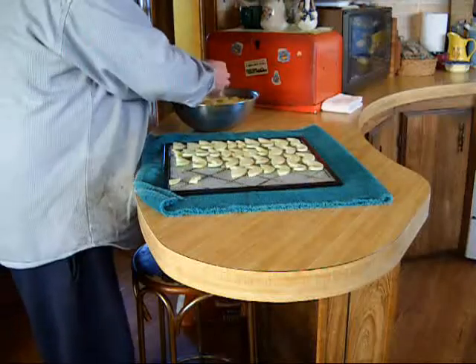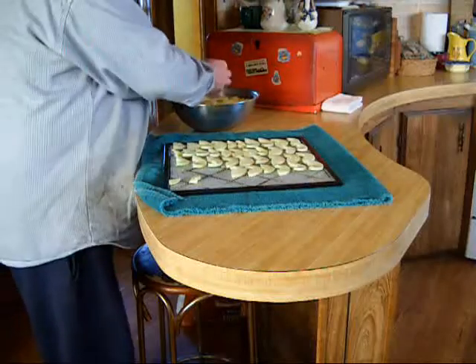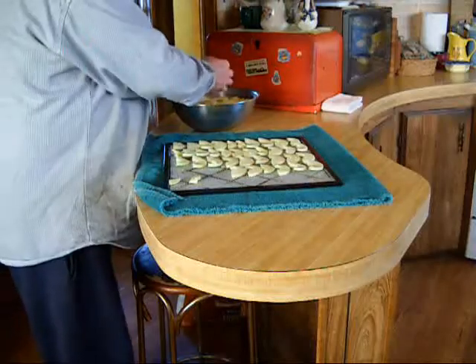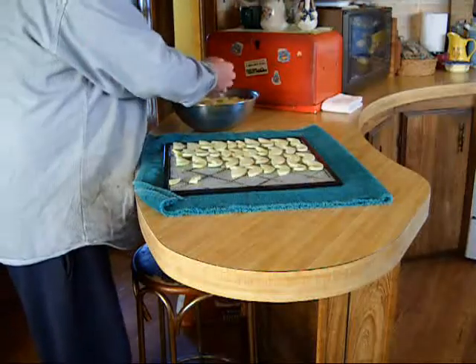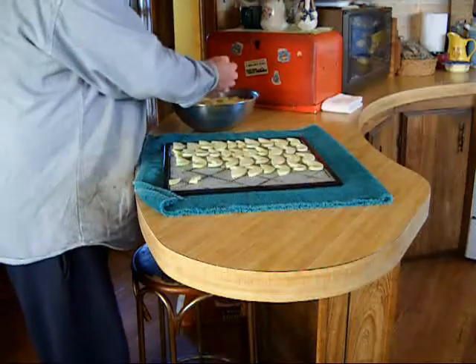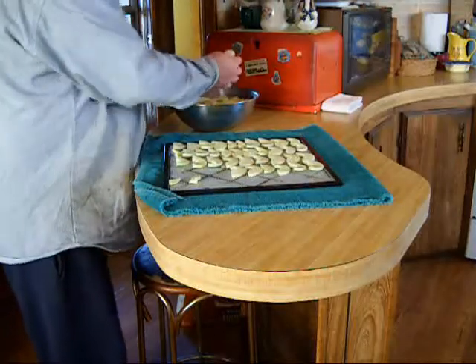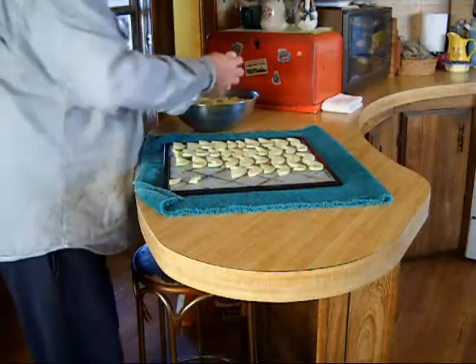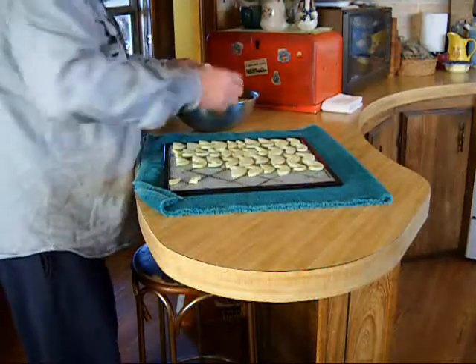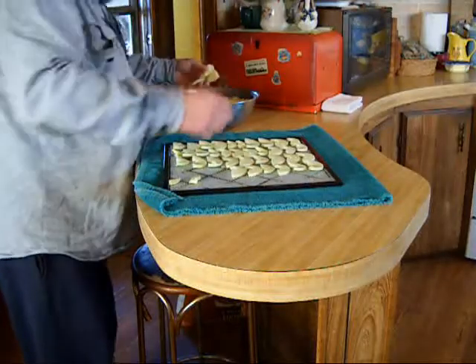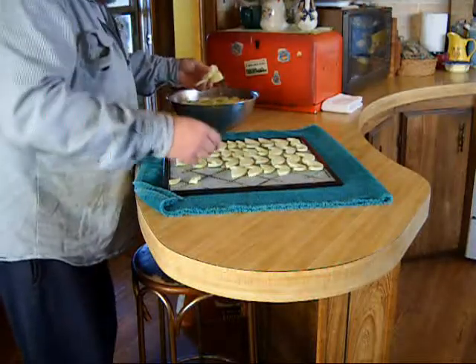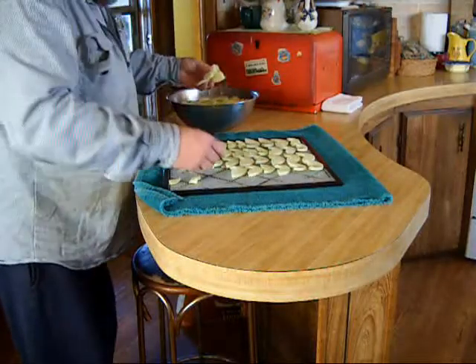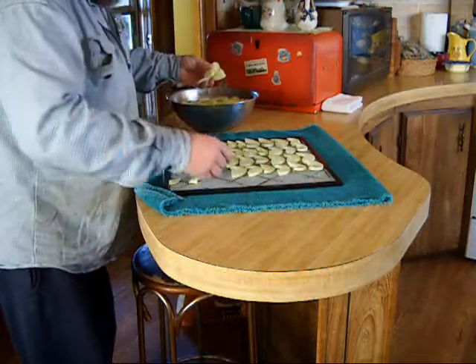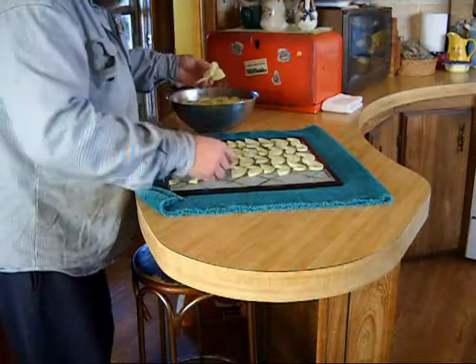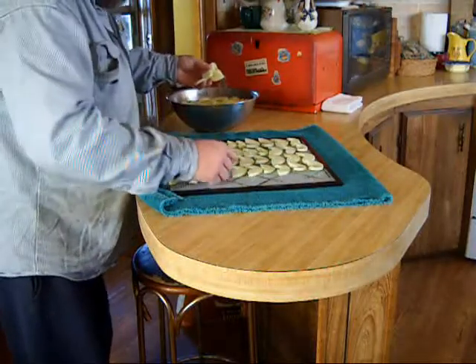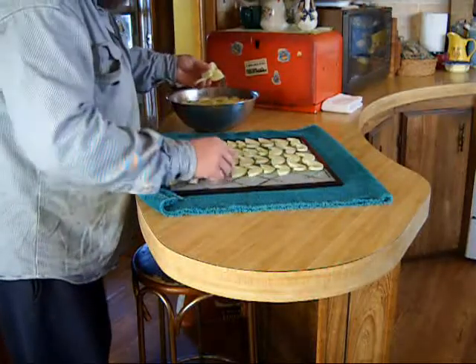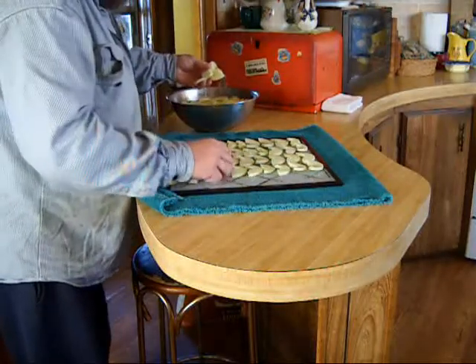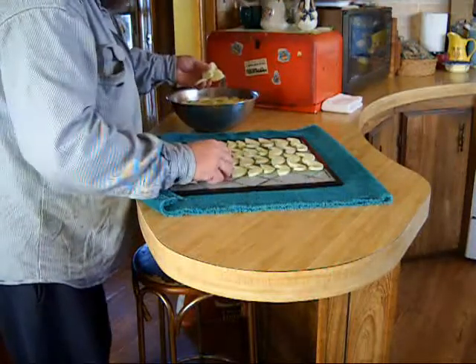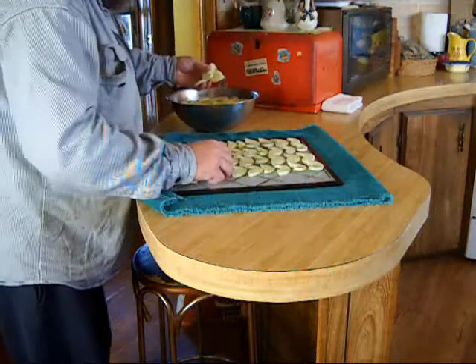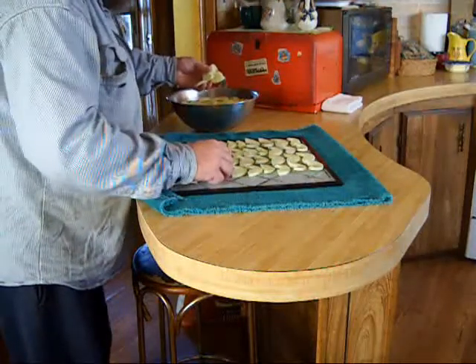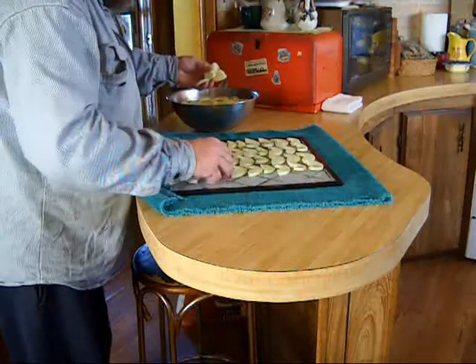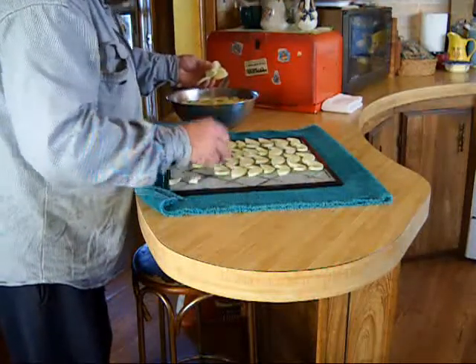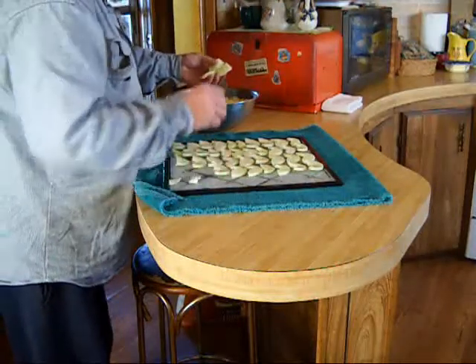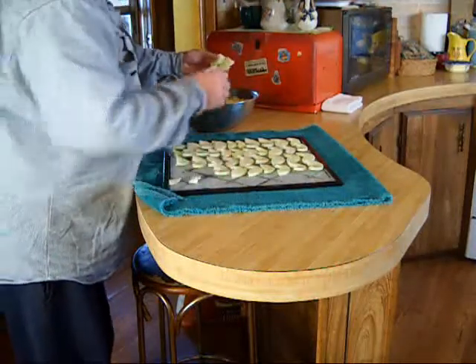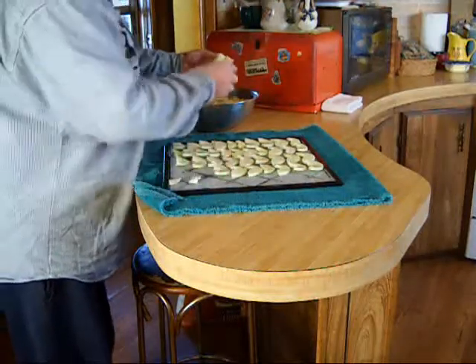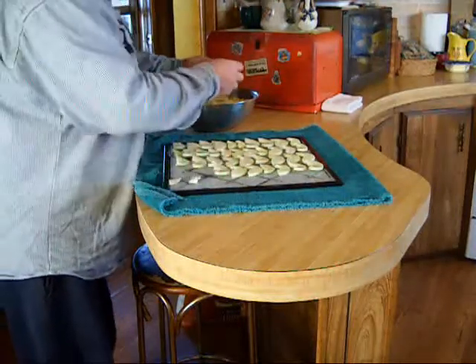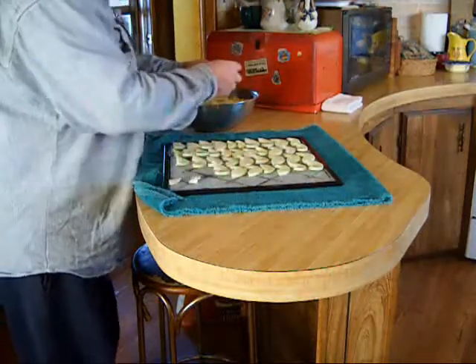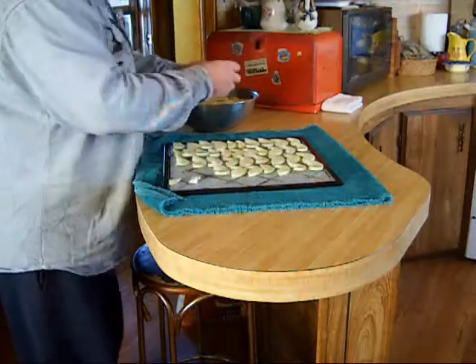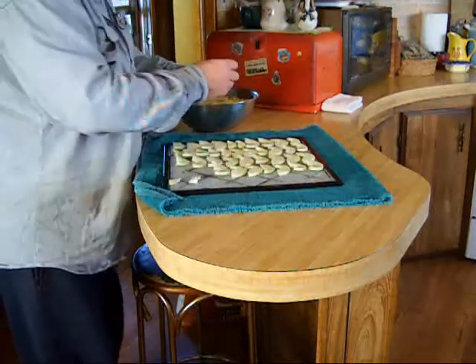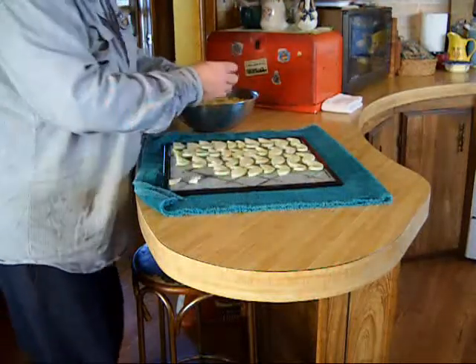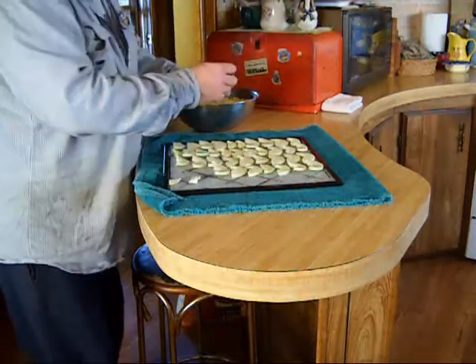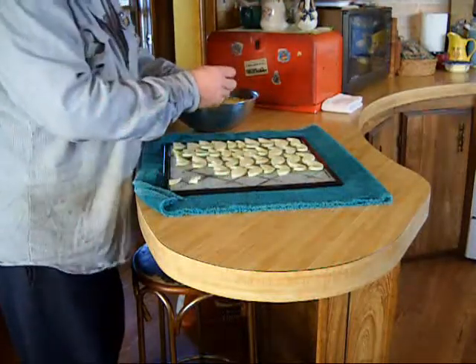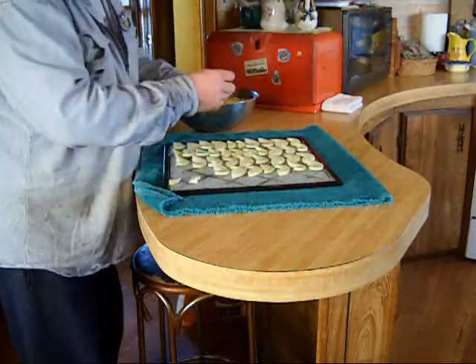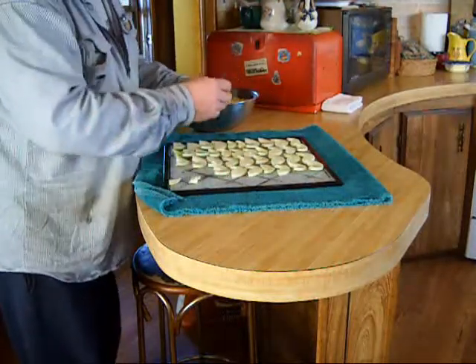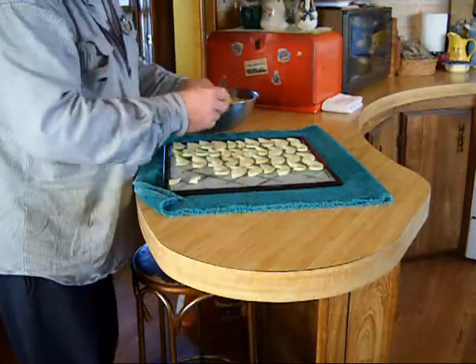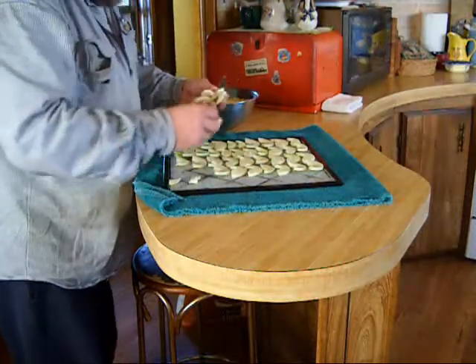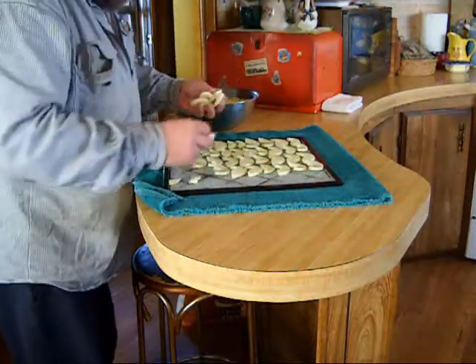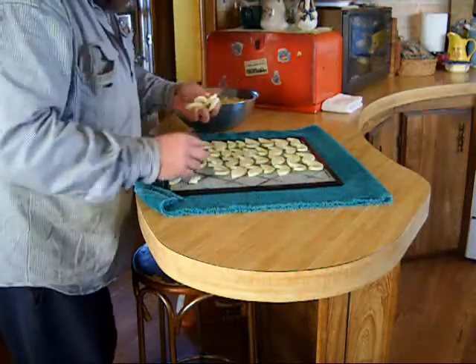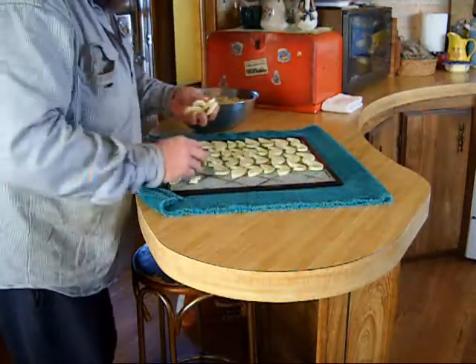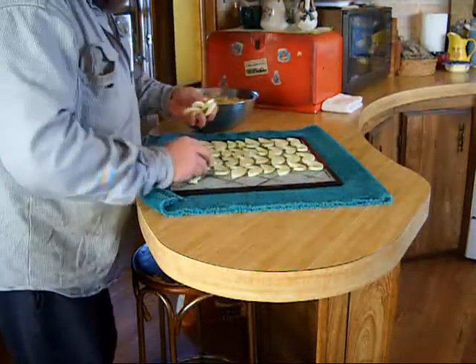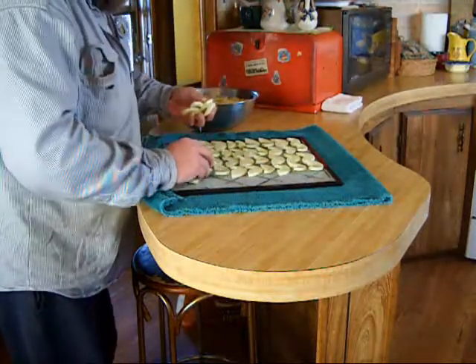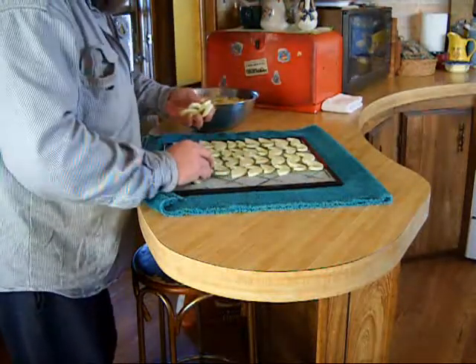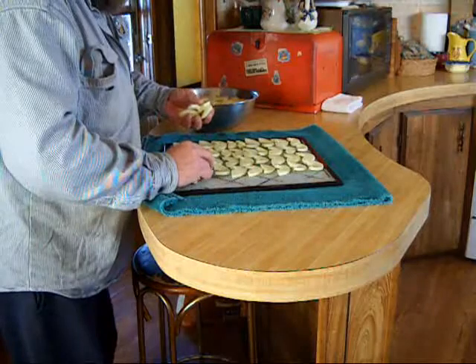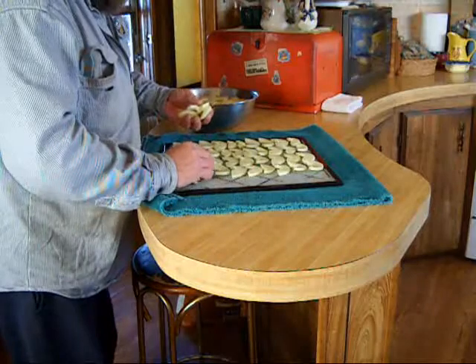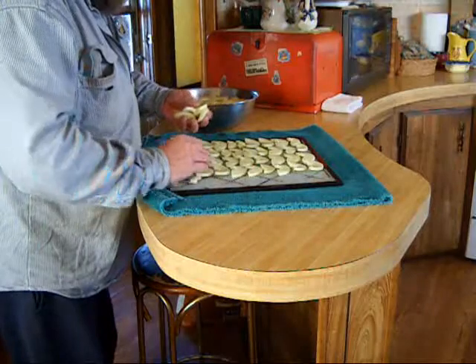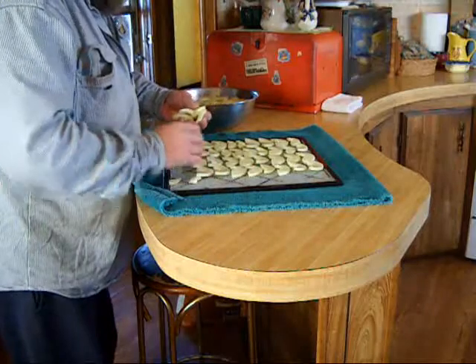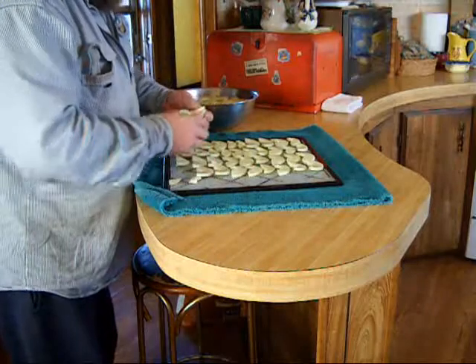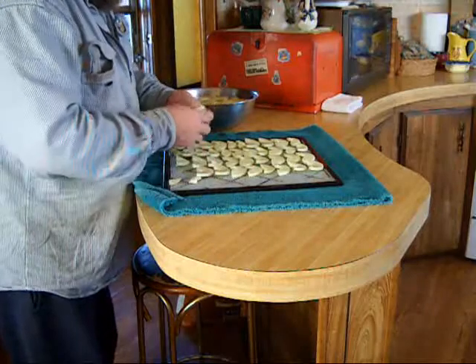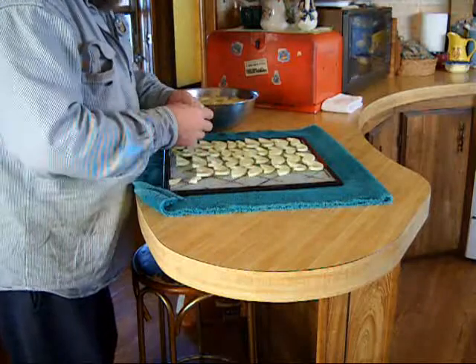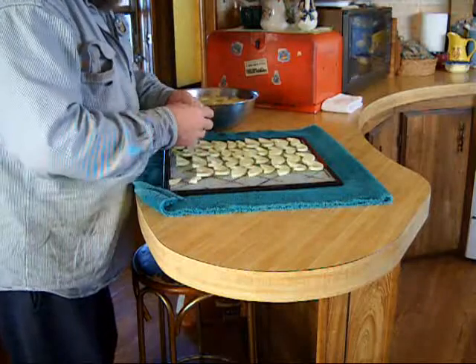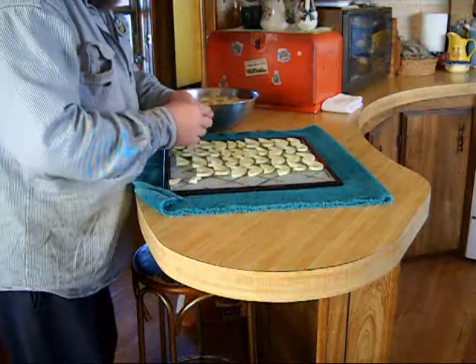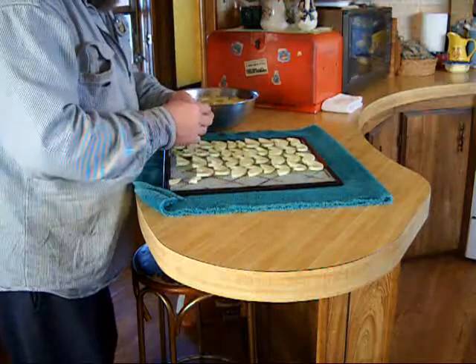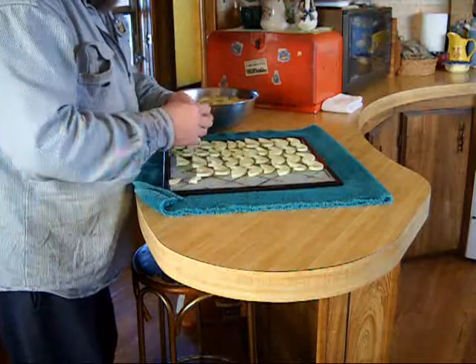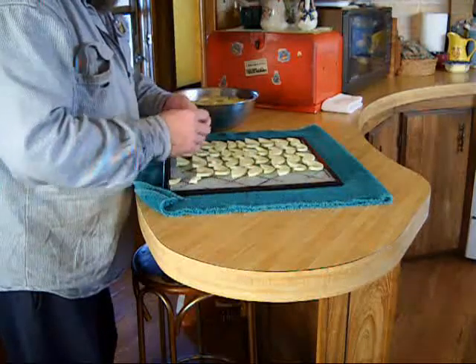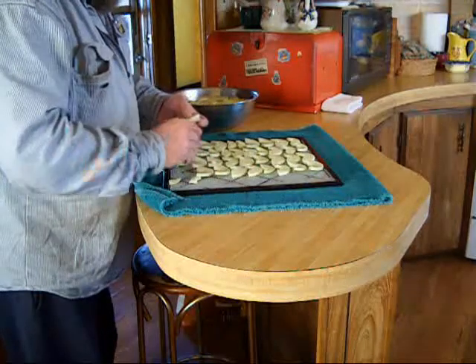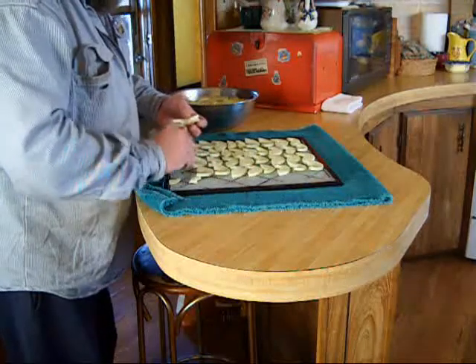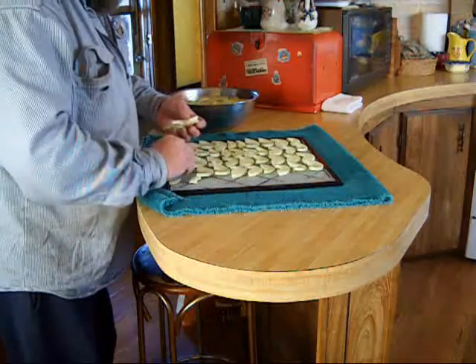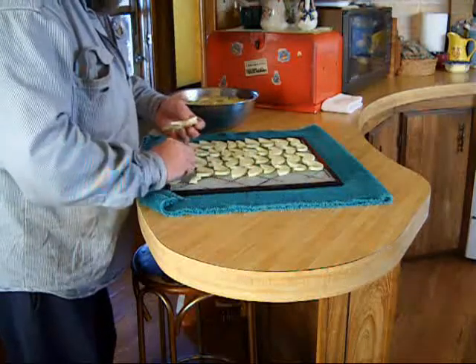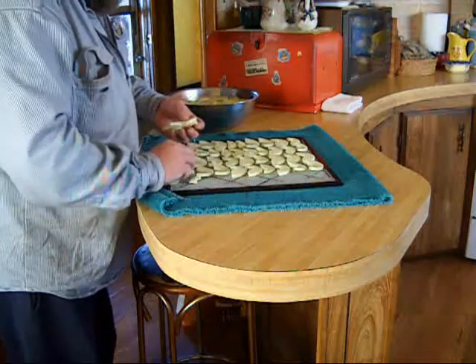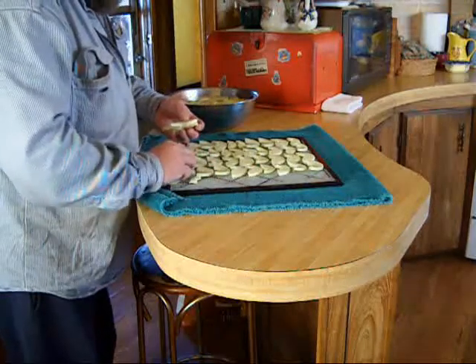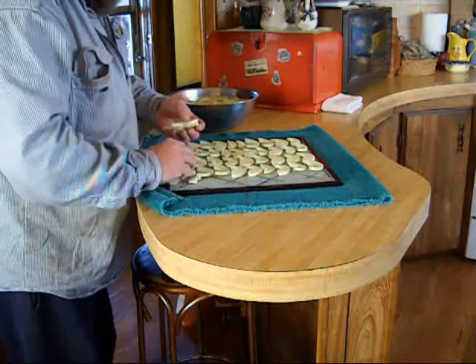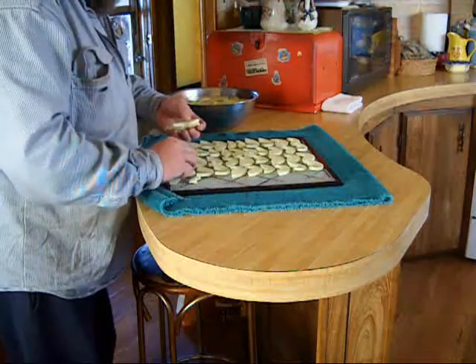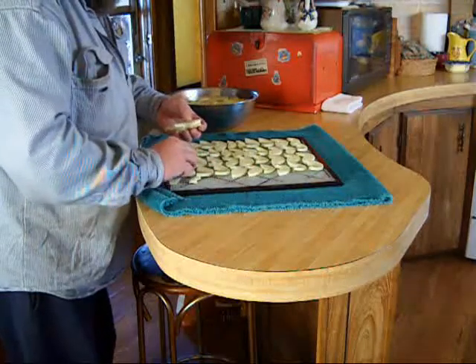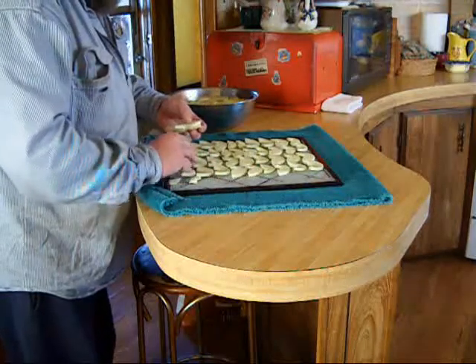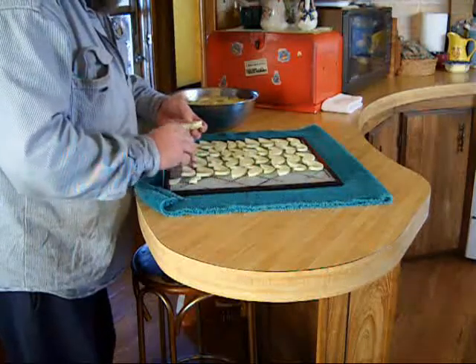I've been drying apples, banana chips, and pineapple.